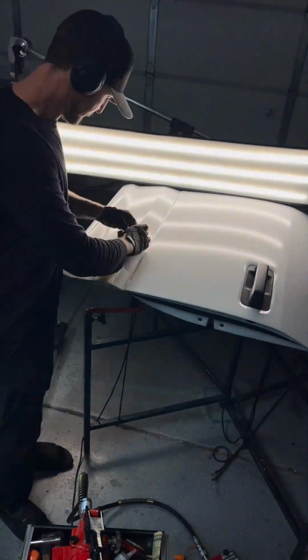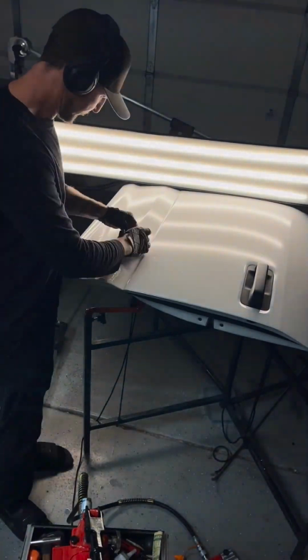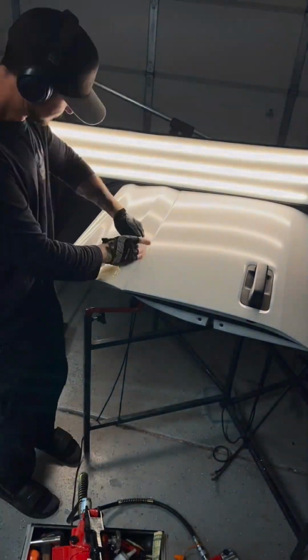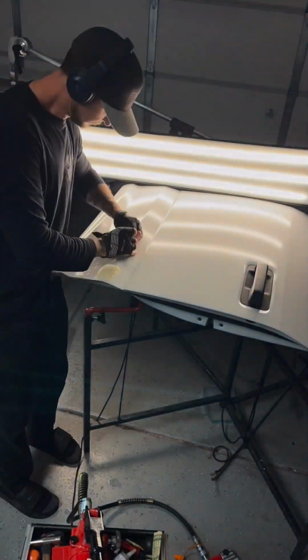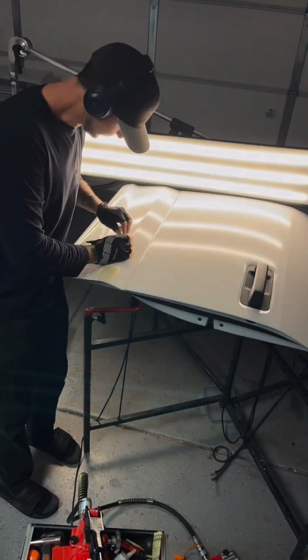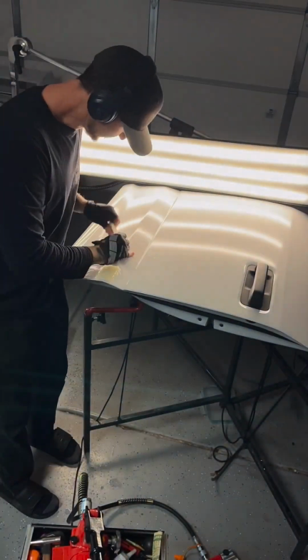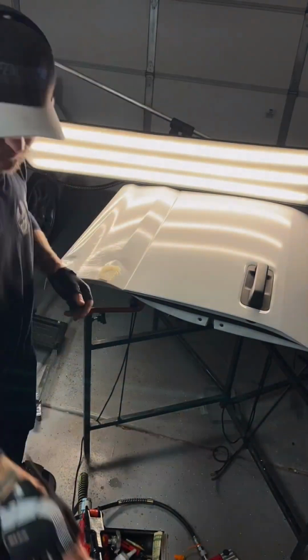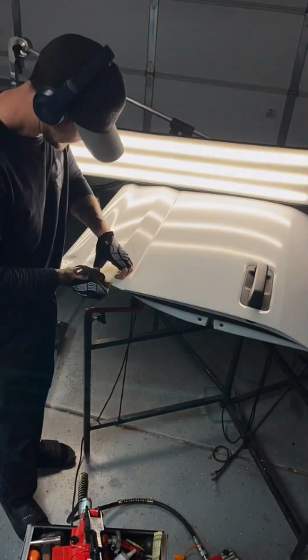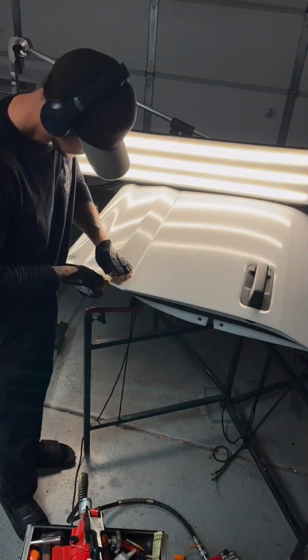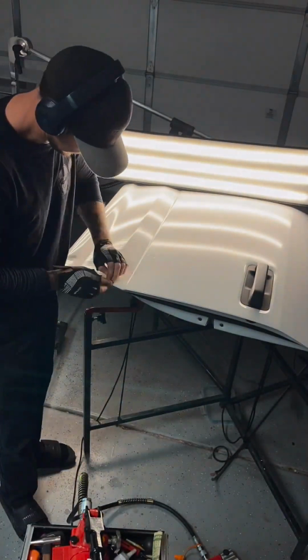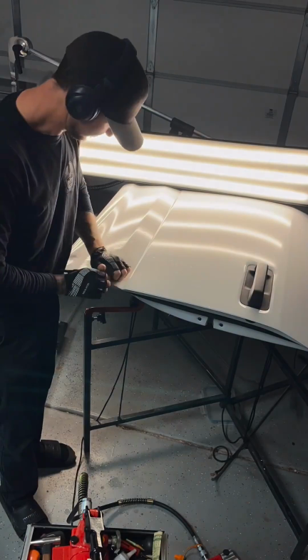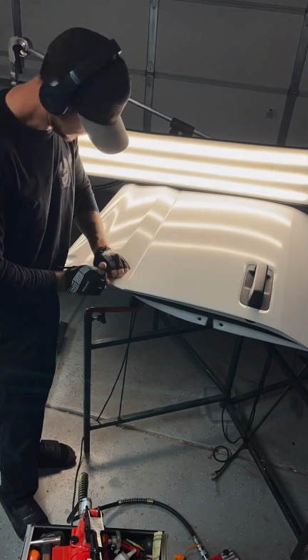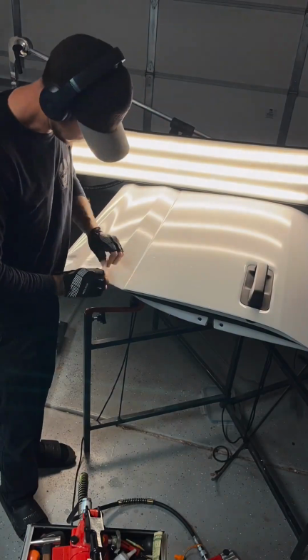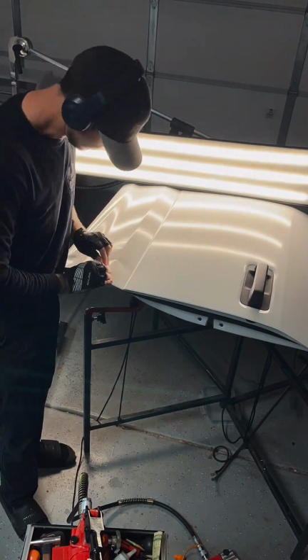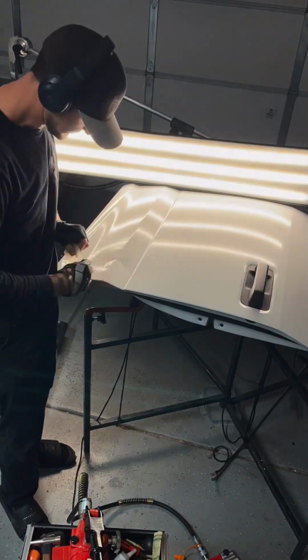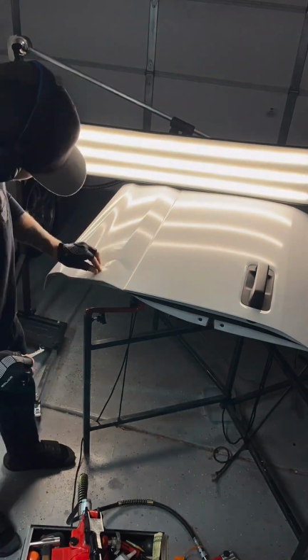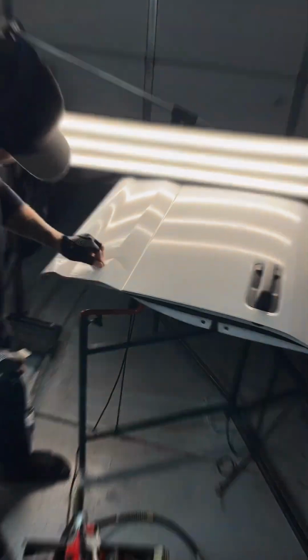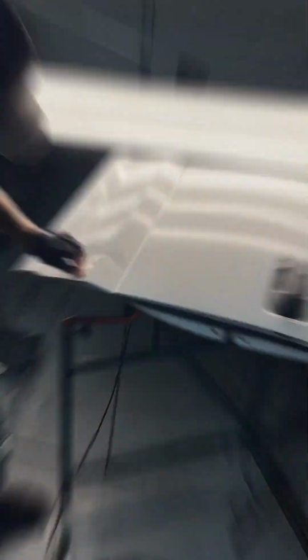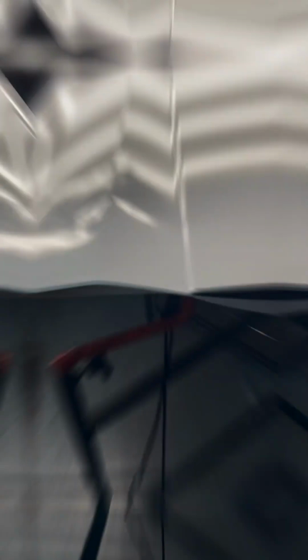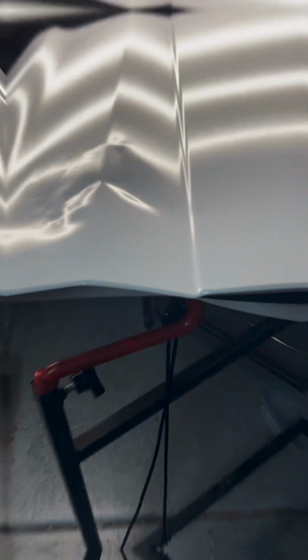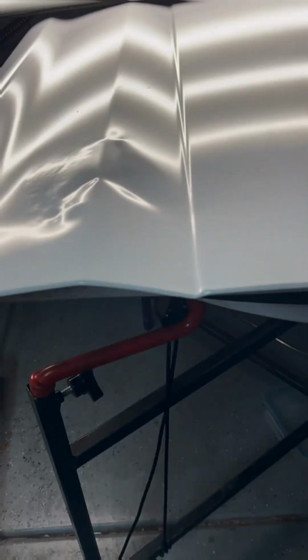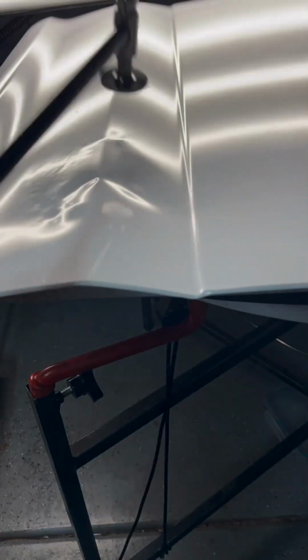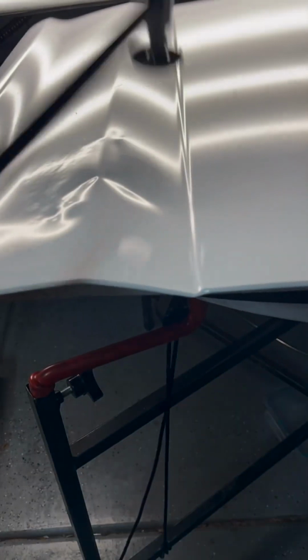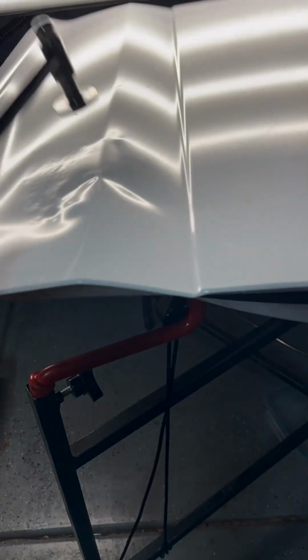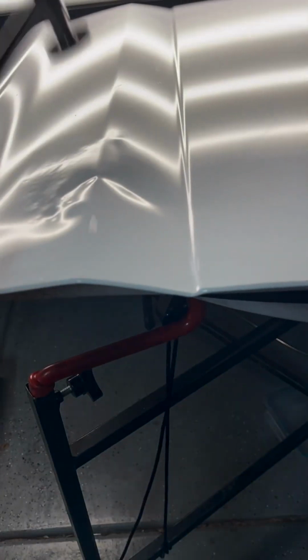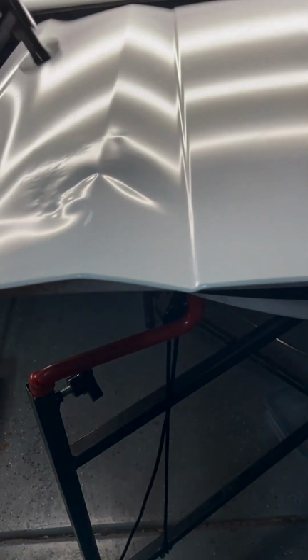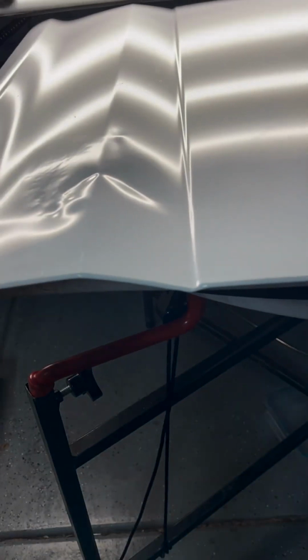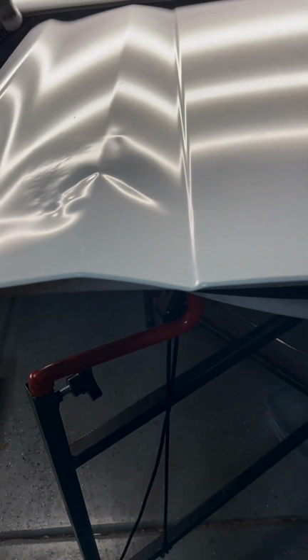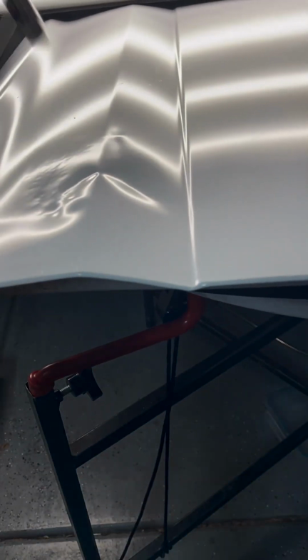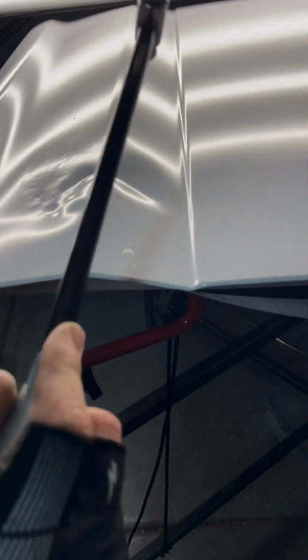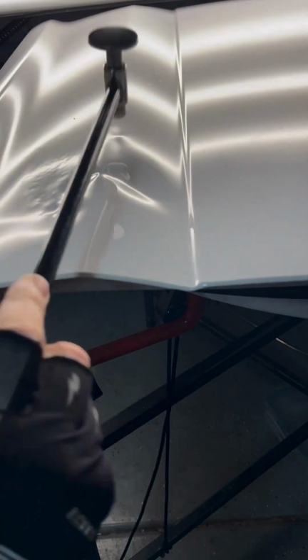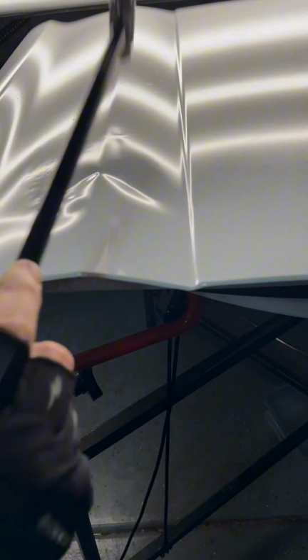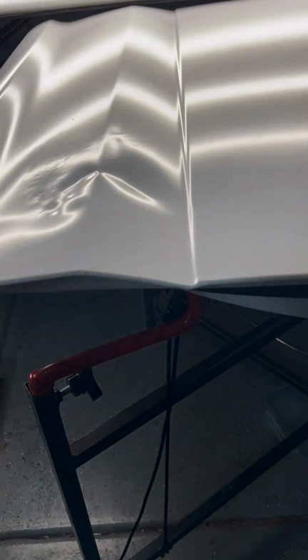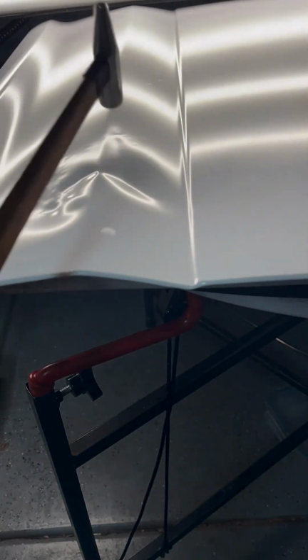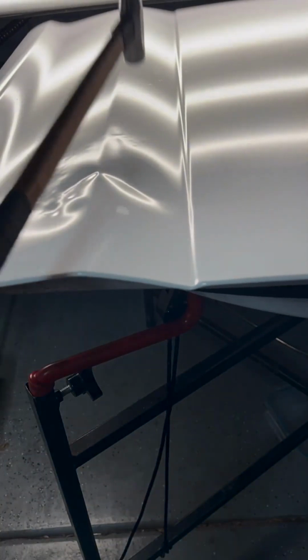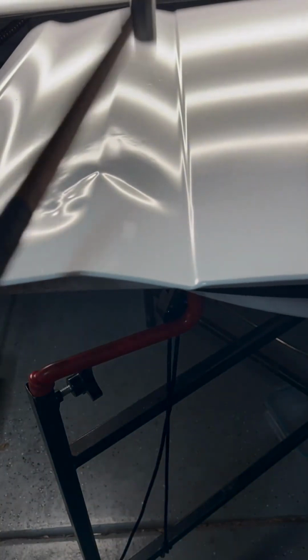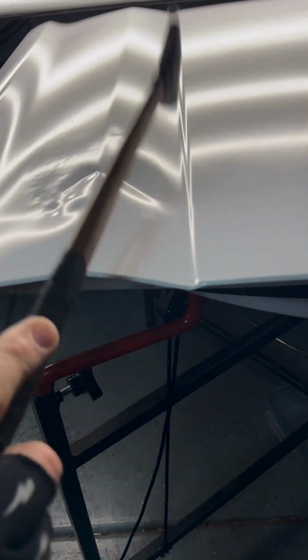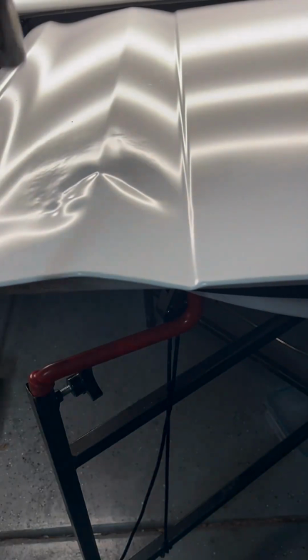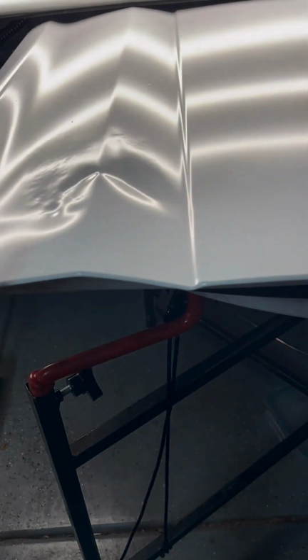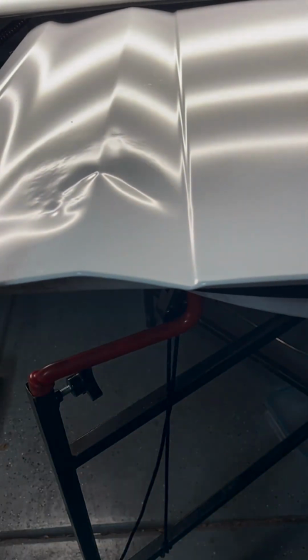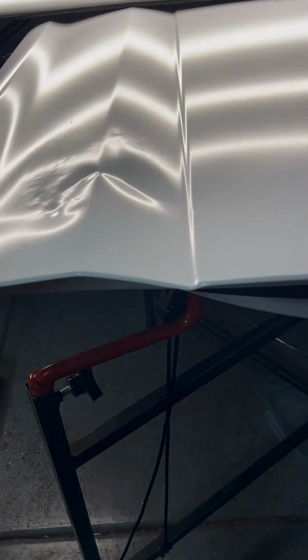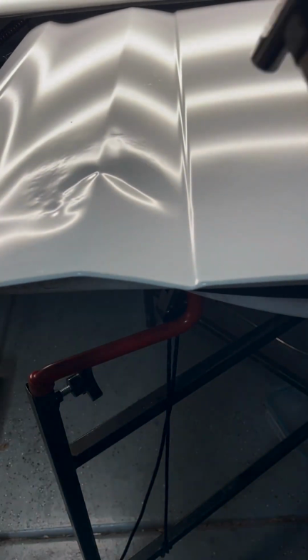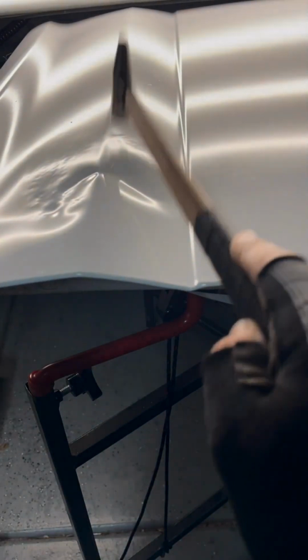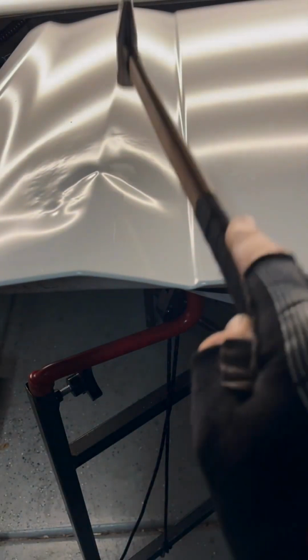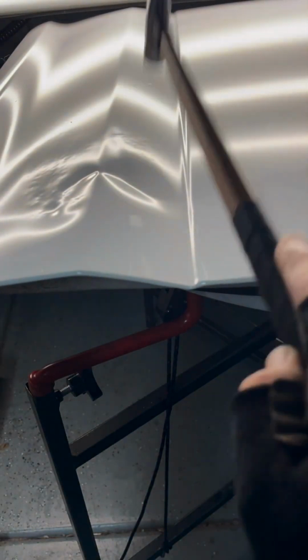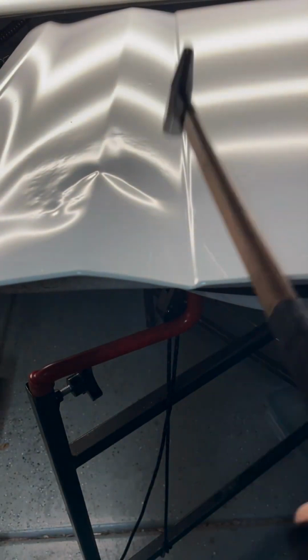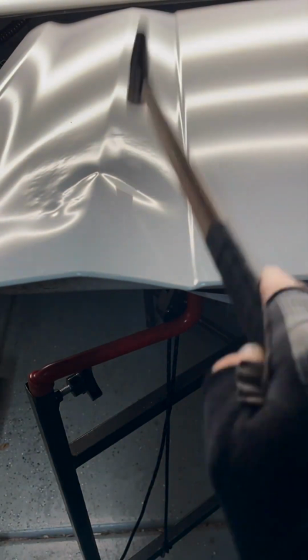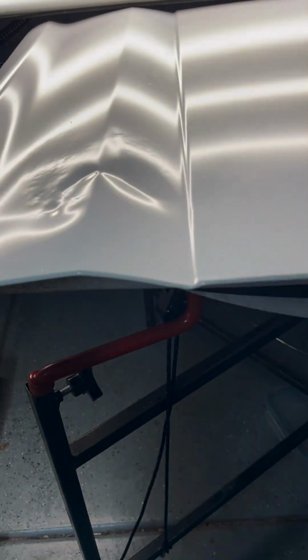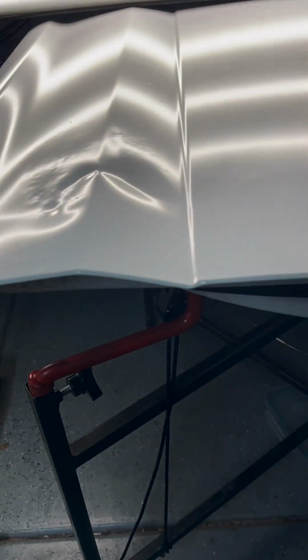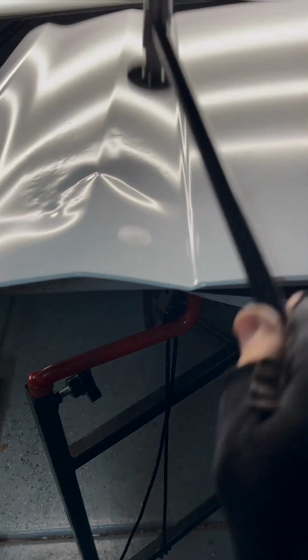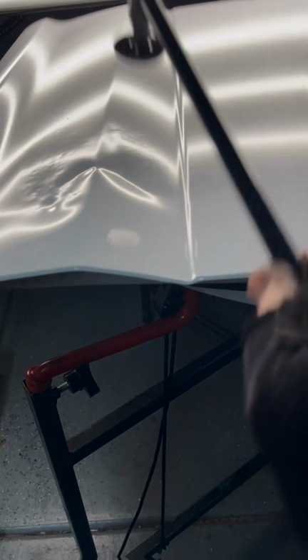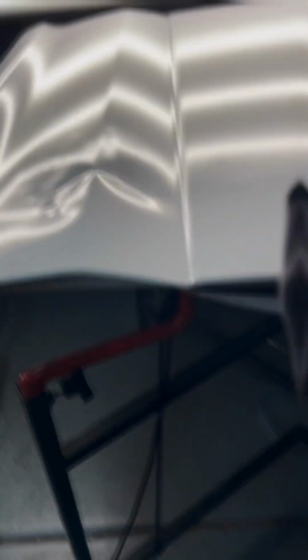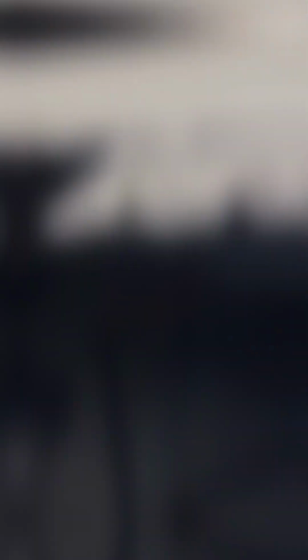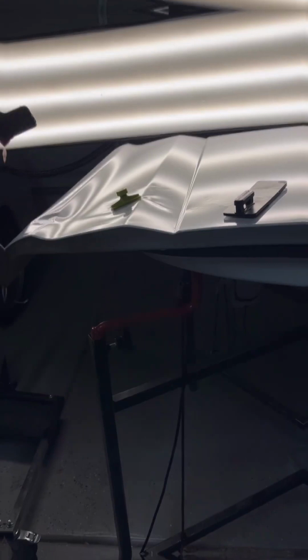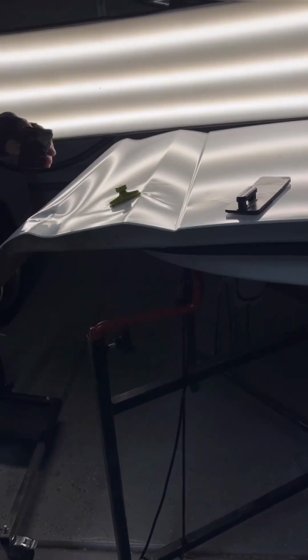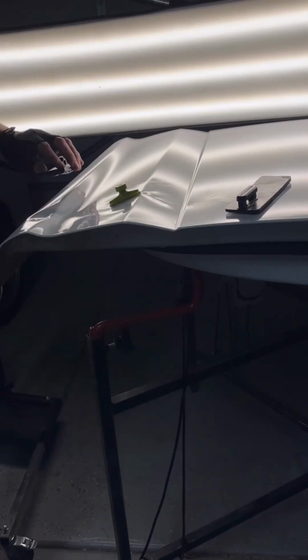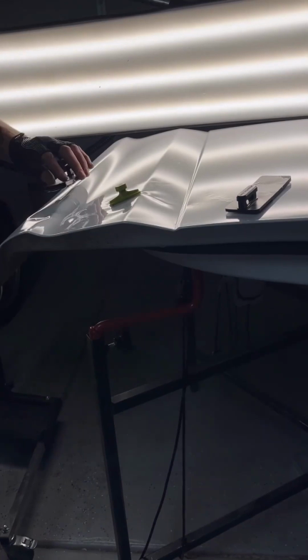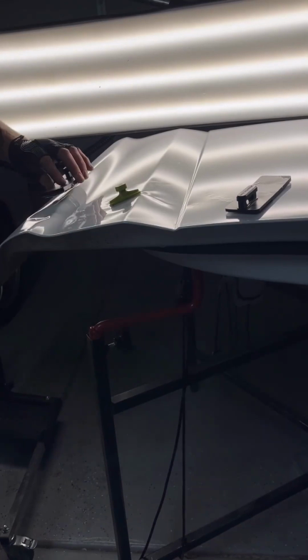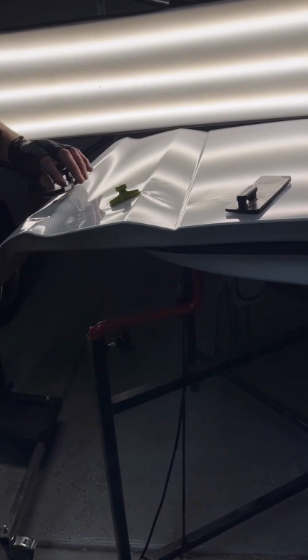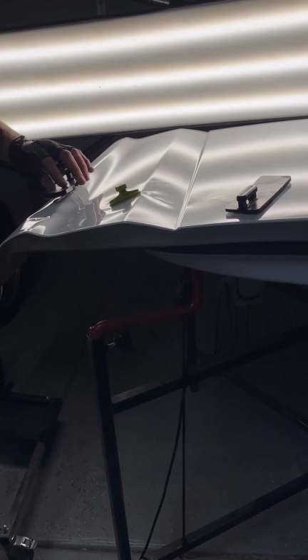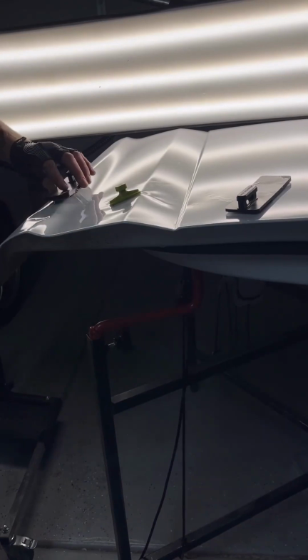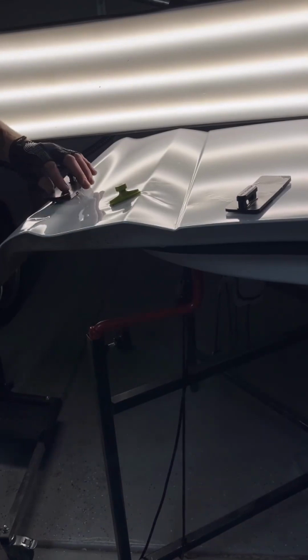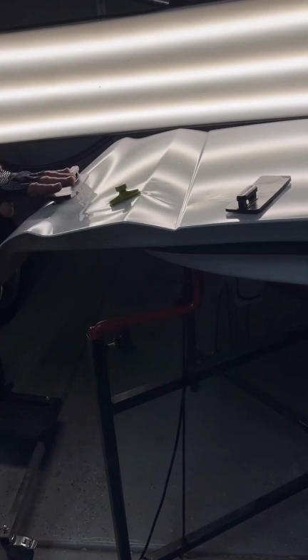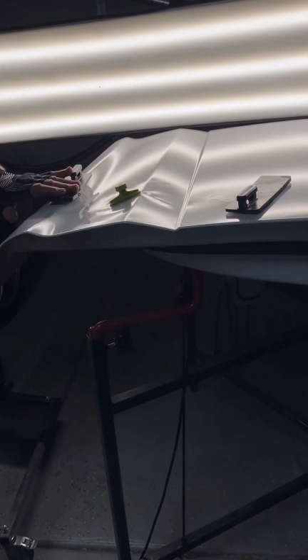Here I am removing the leftover glue with a little bit of alcohol, and again back to my blending hammer, working some of the highs that I could not see while the tabs were in place.